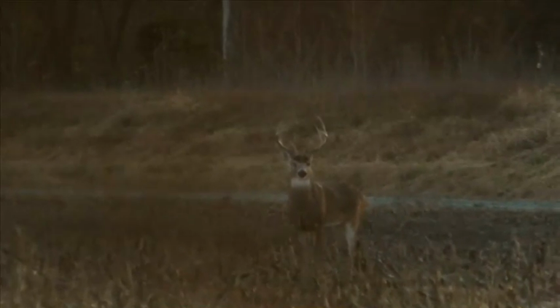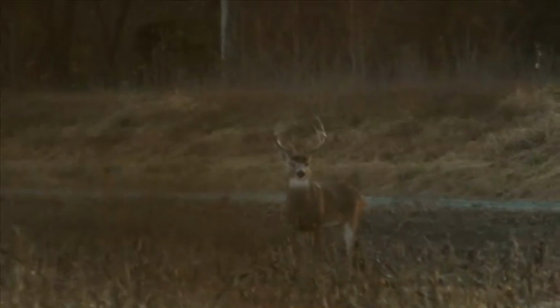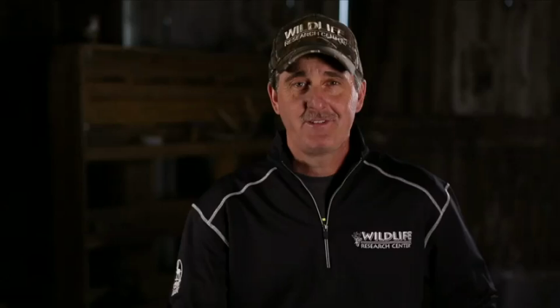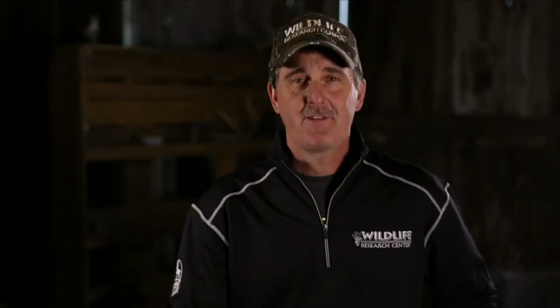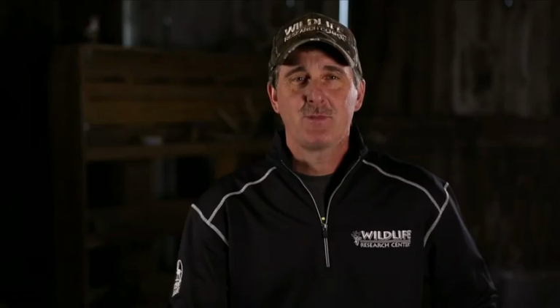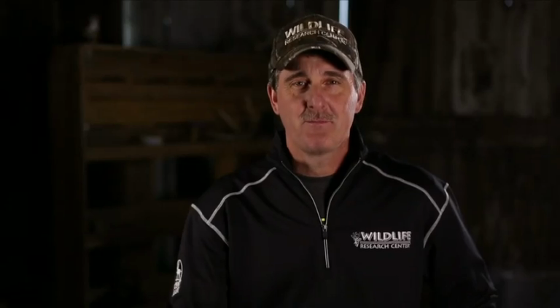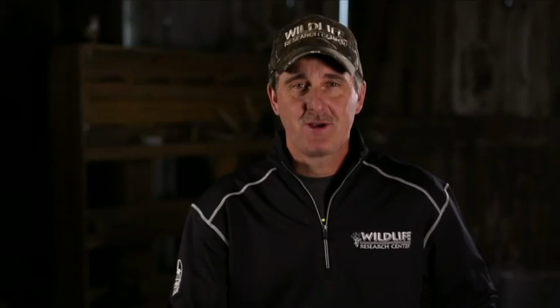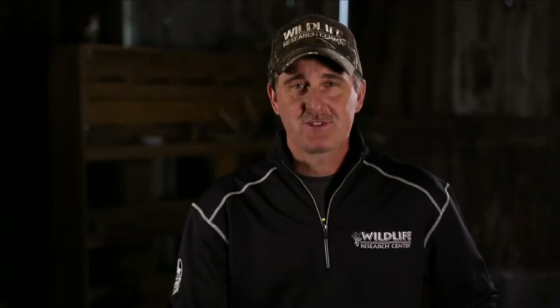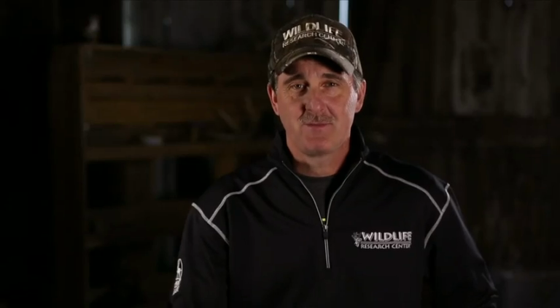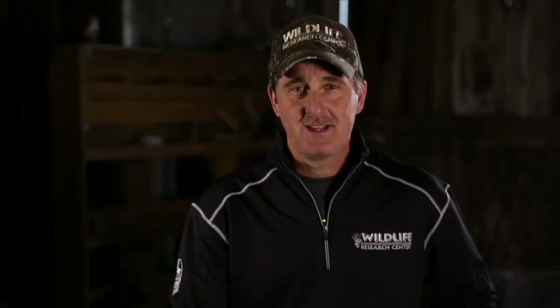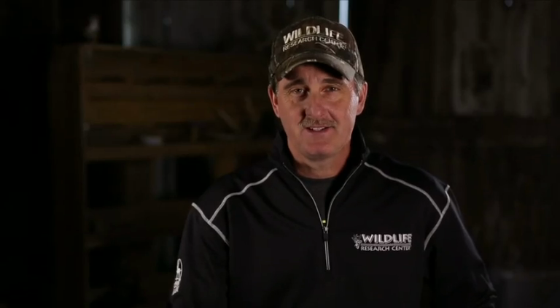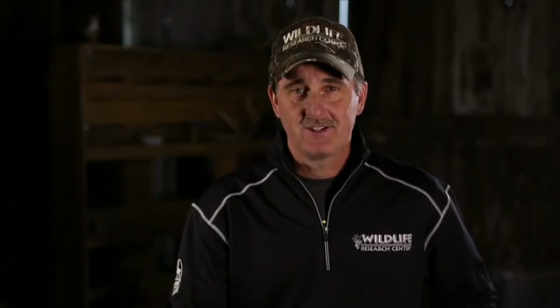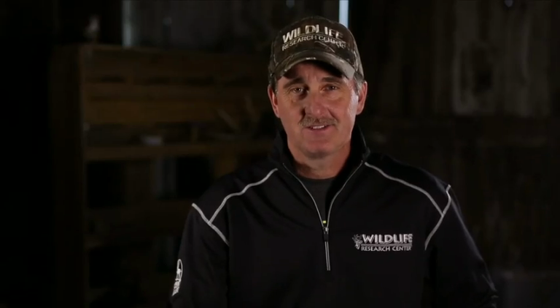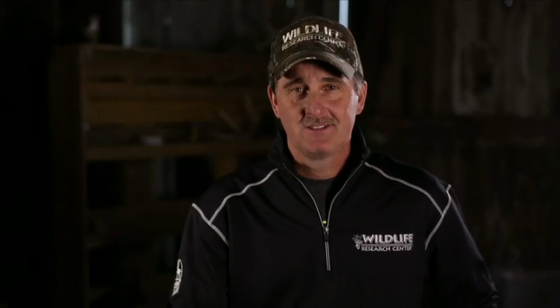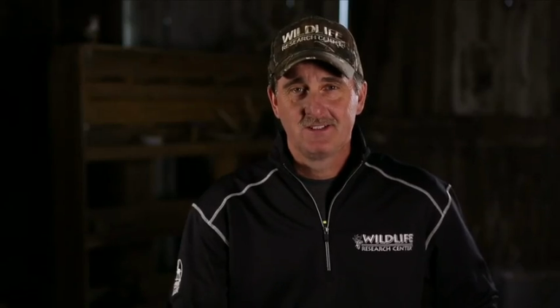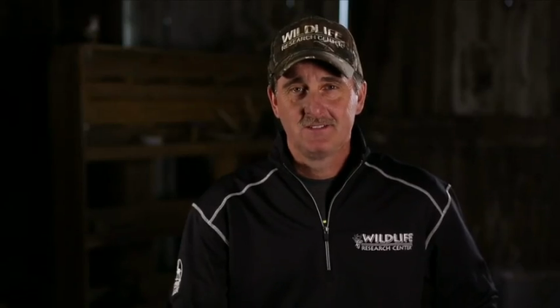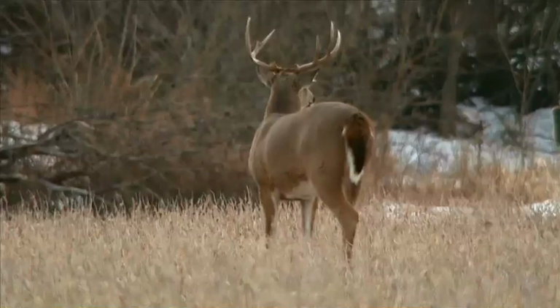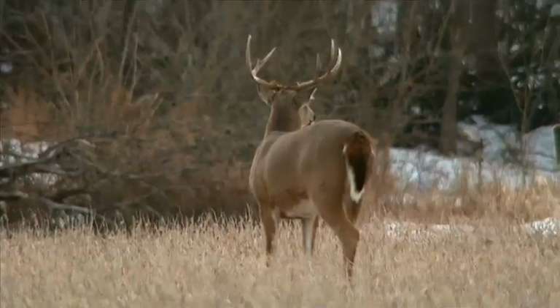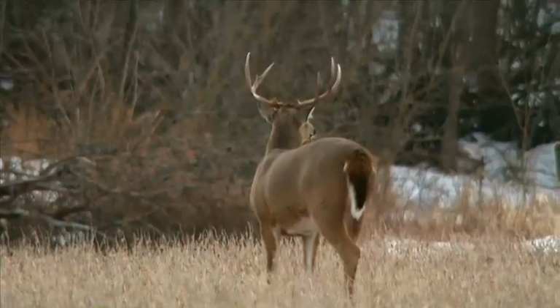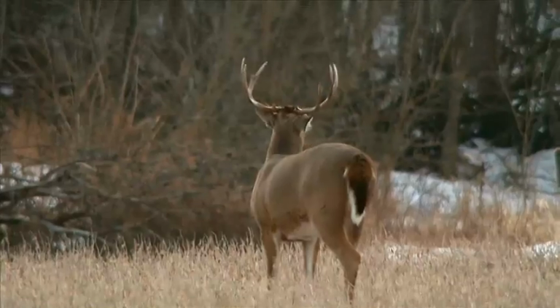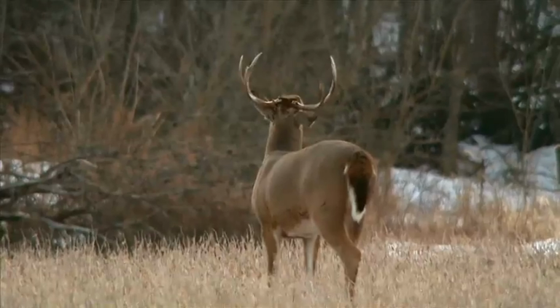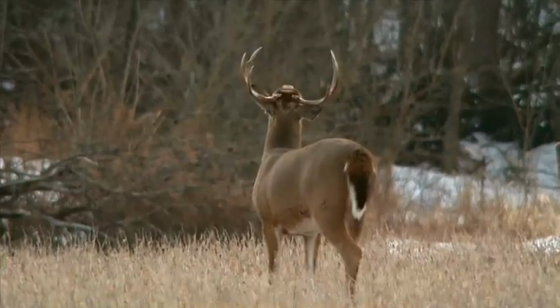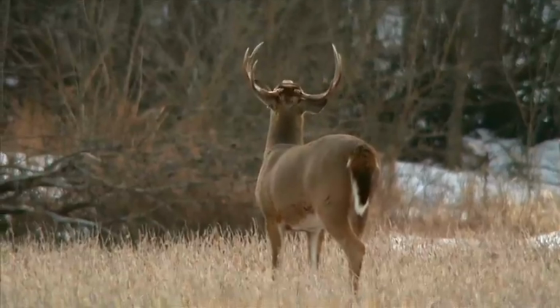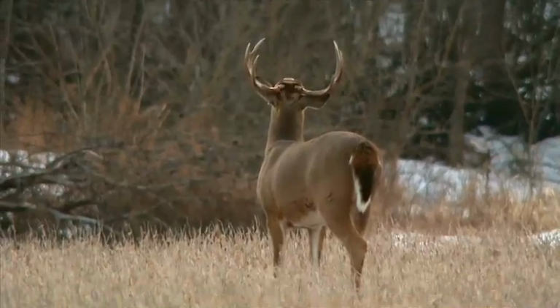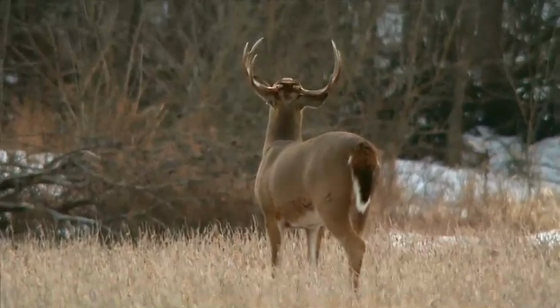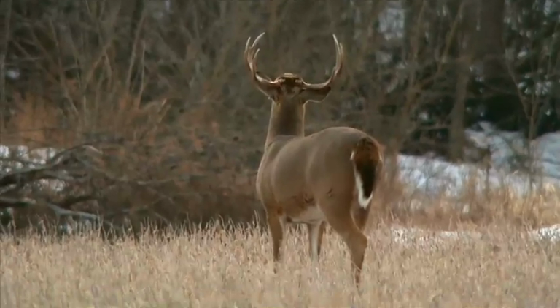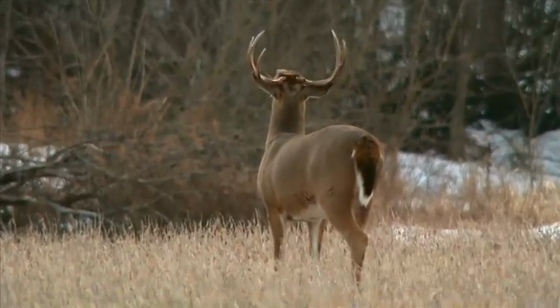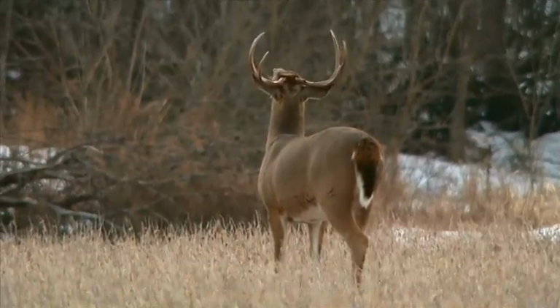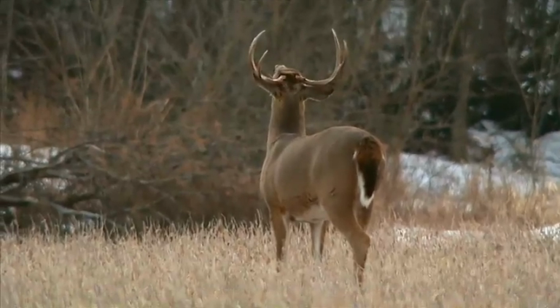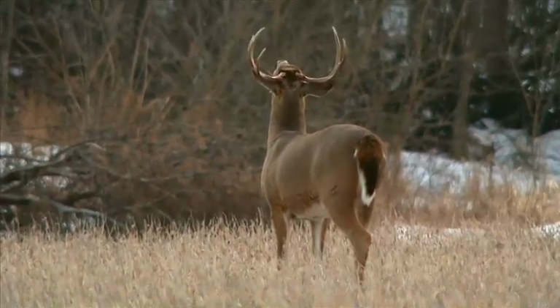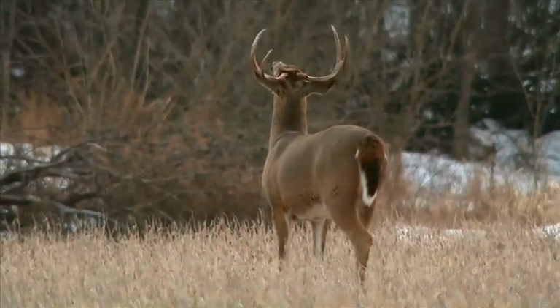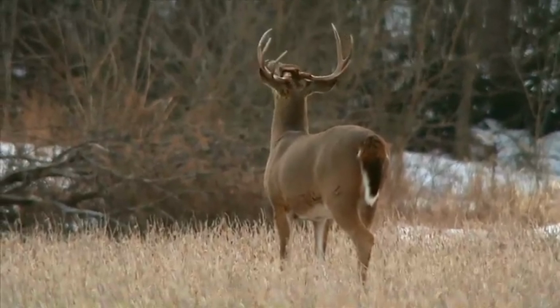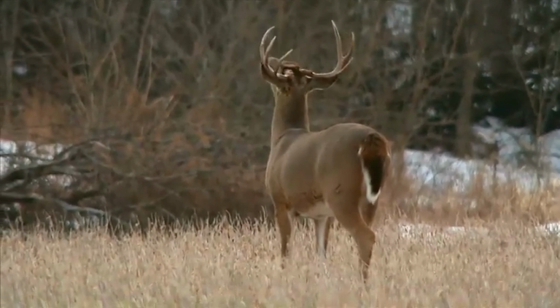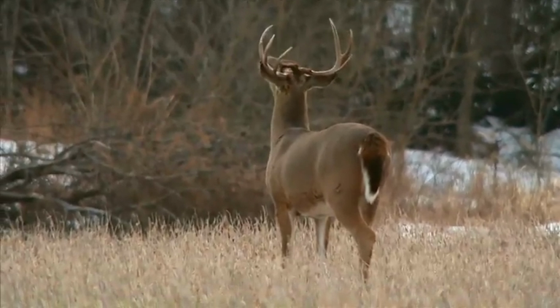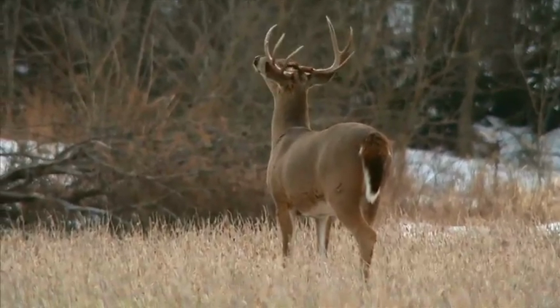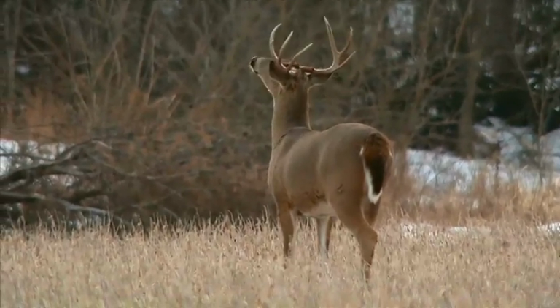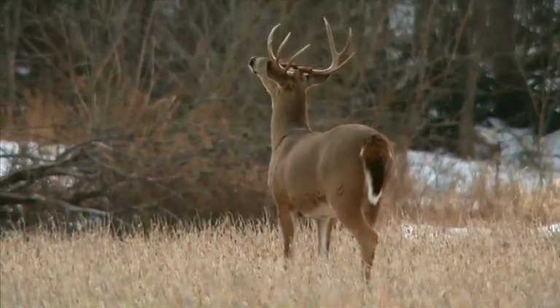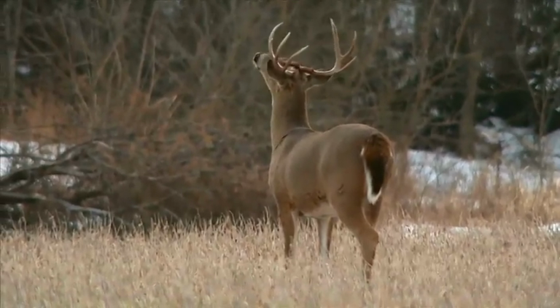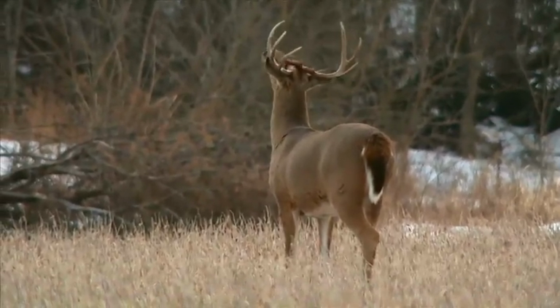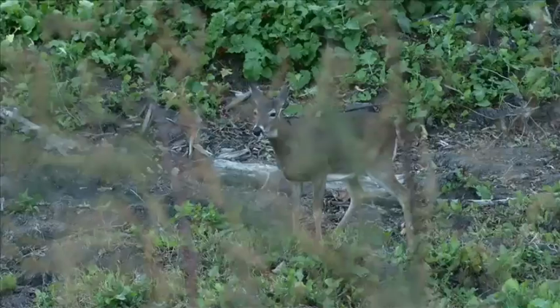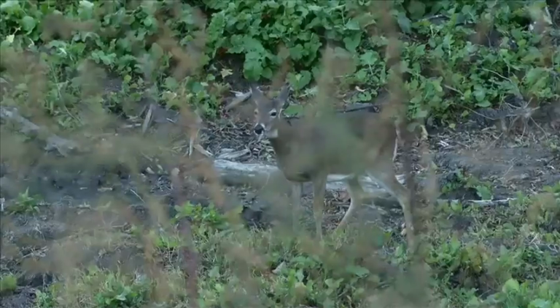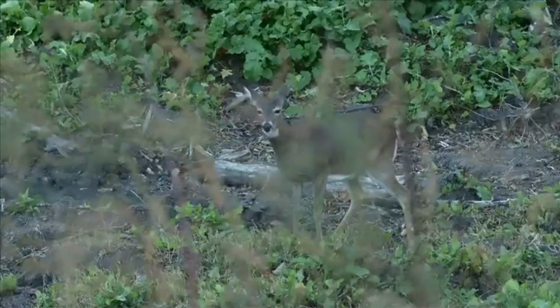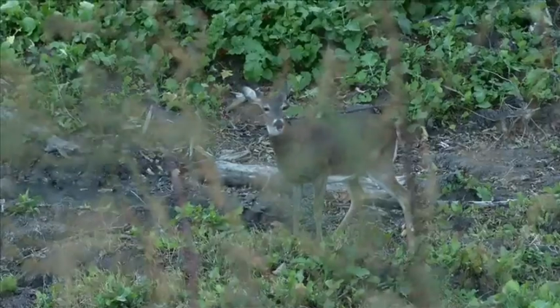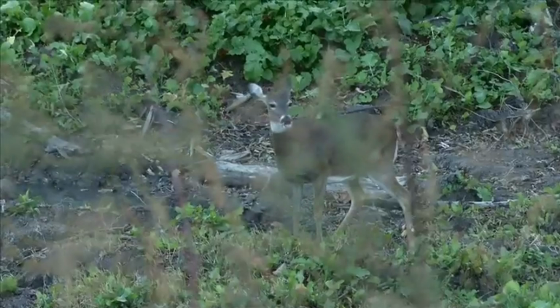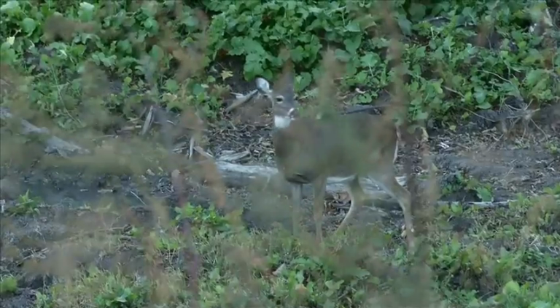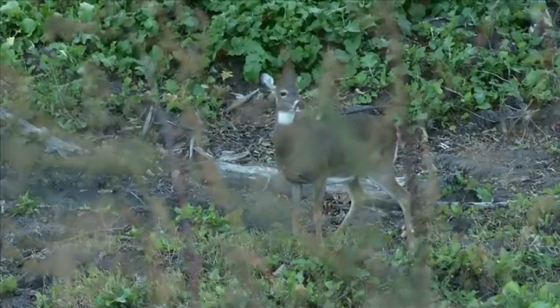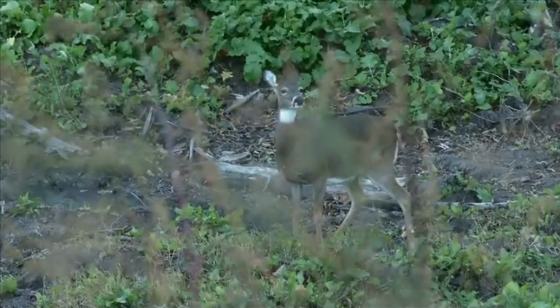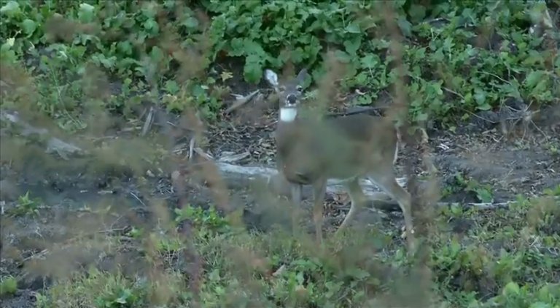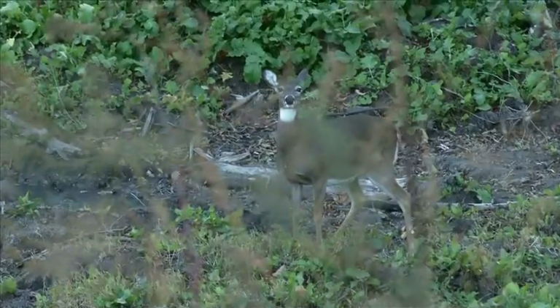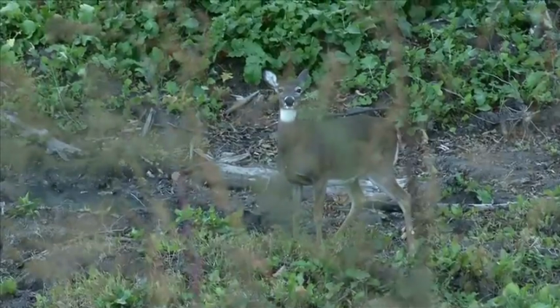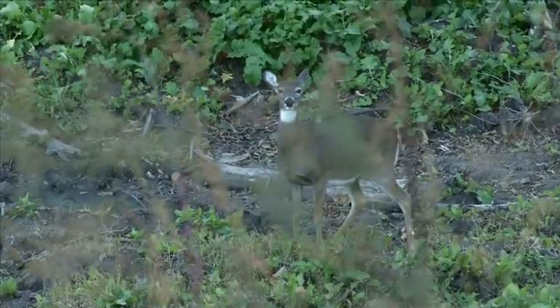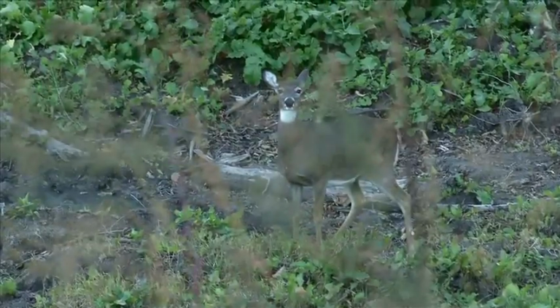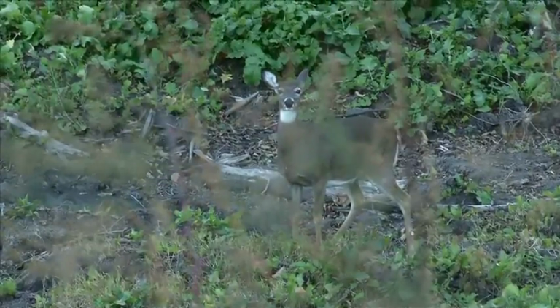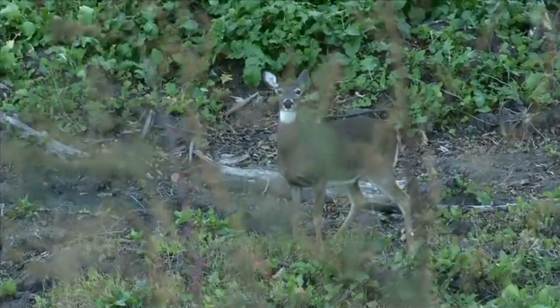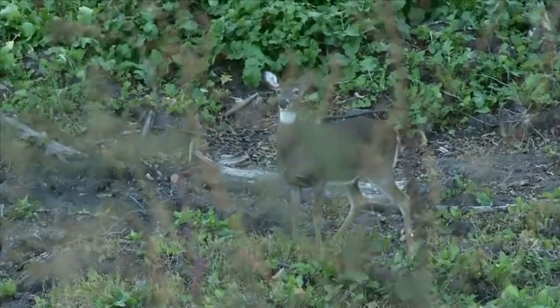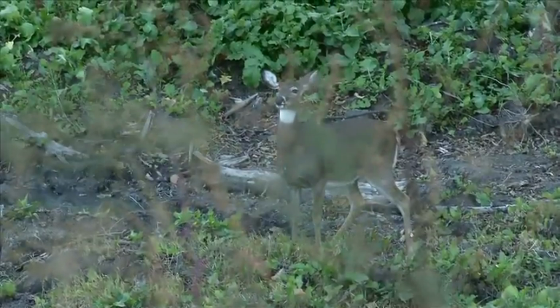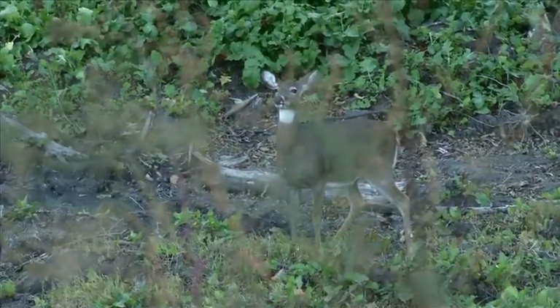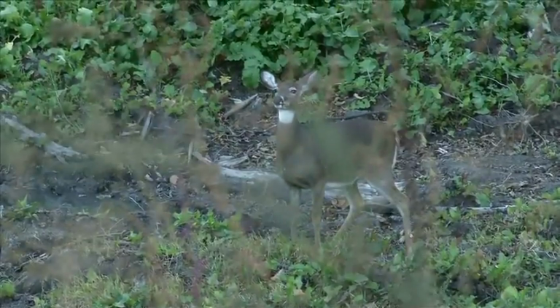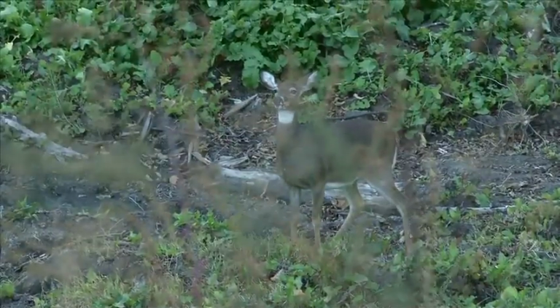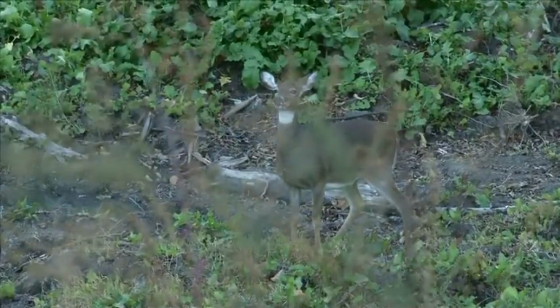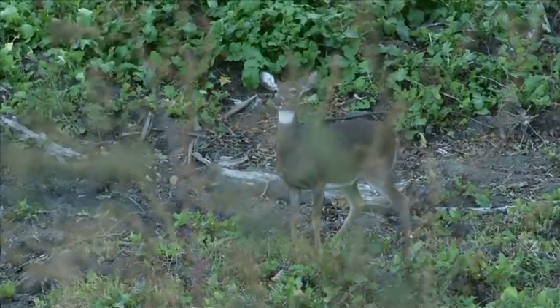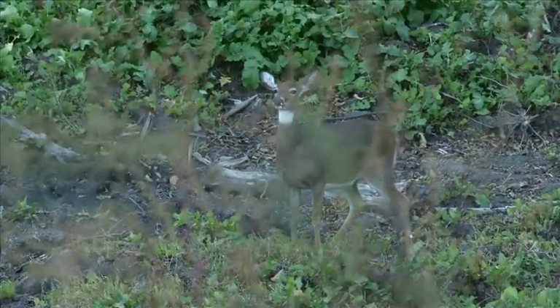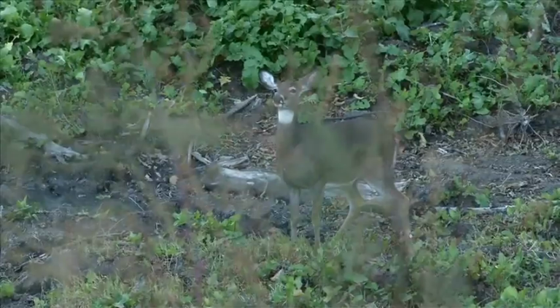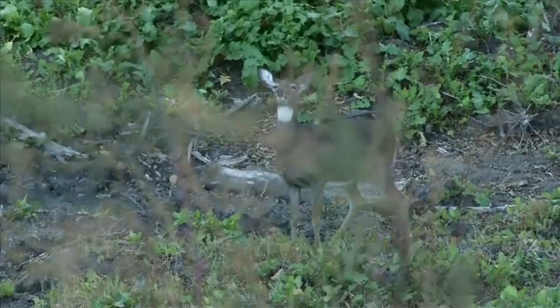Have you ever been busted by a deer? A deer's most powerful defense is his nose. Here are some simple tips that will dramatically increase your odds for success.